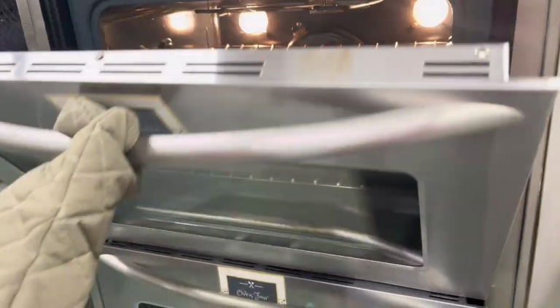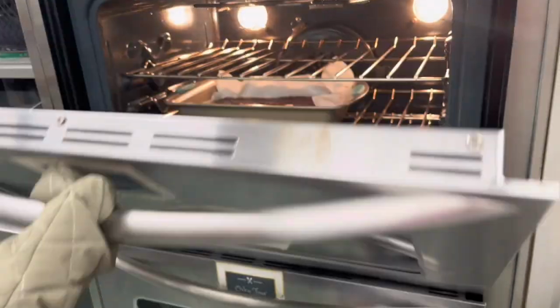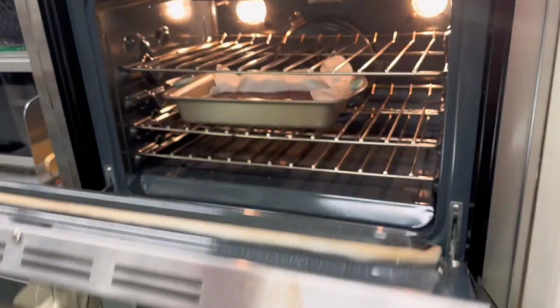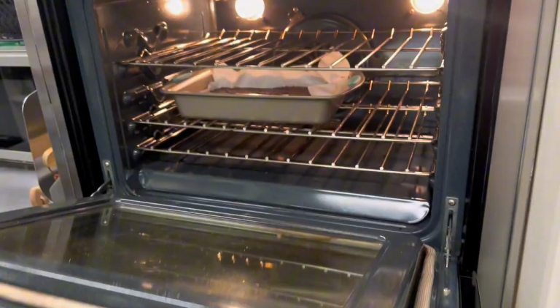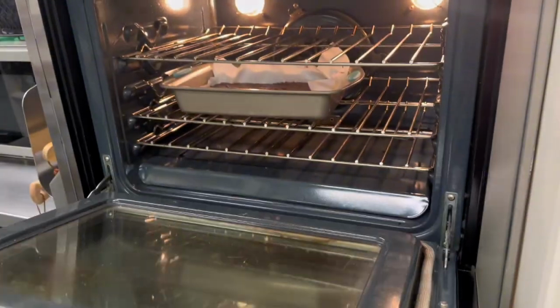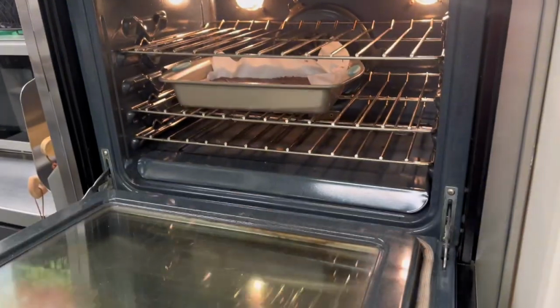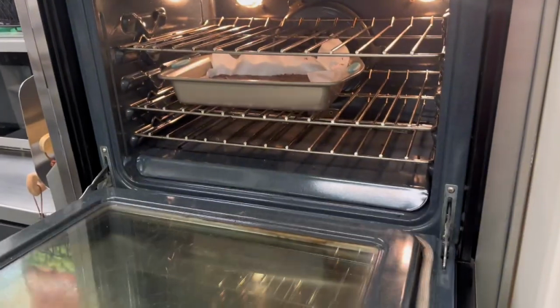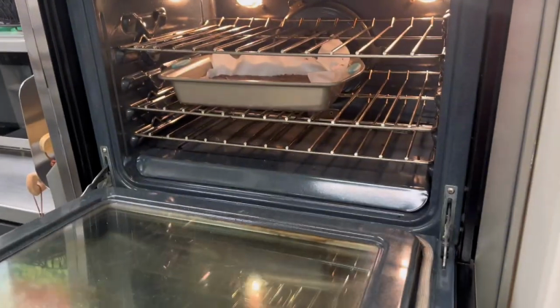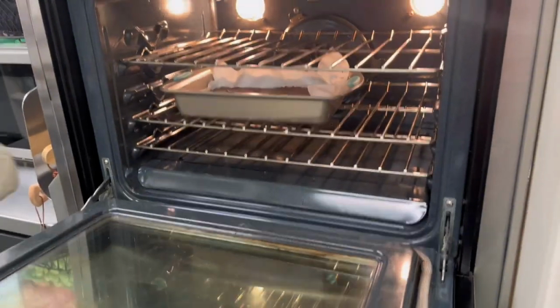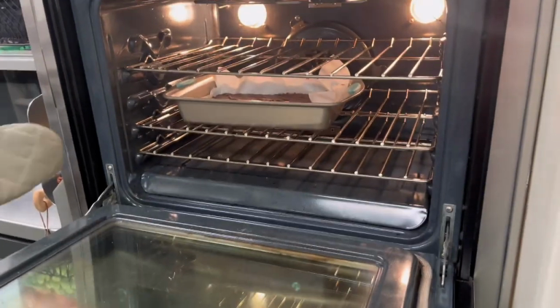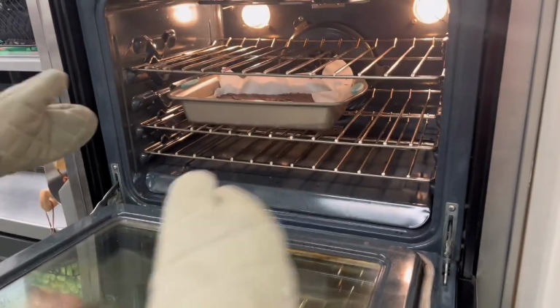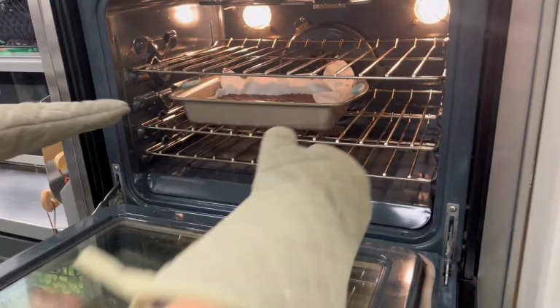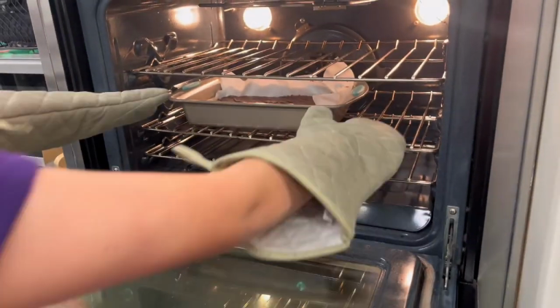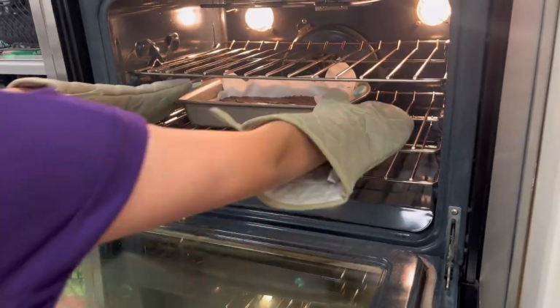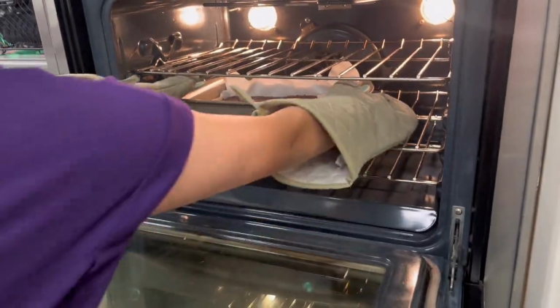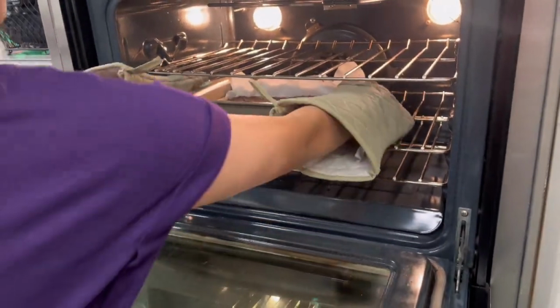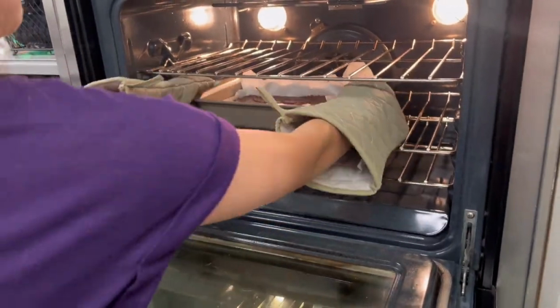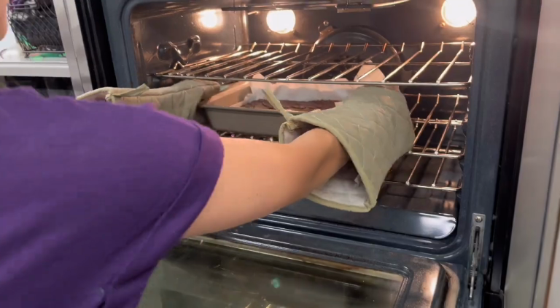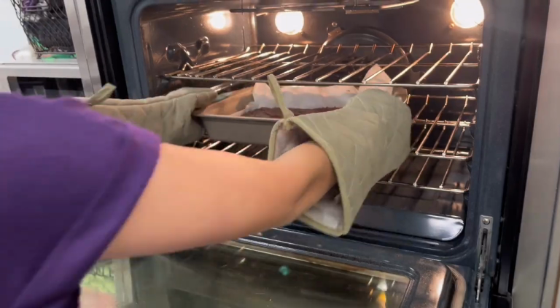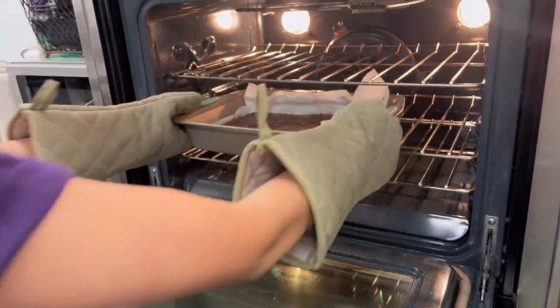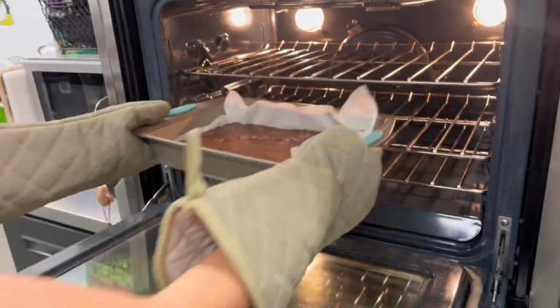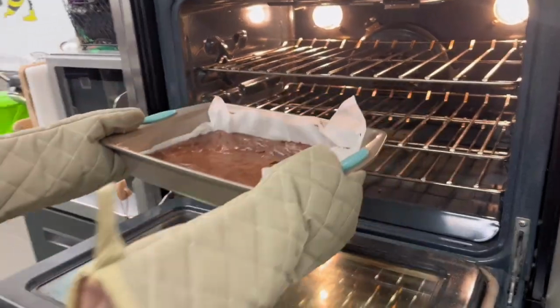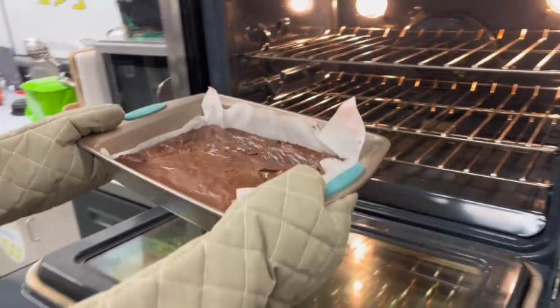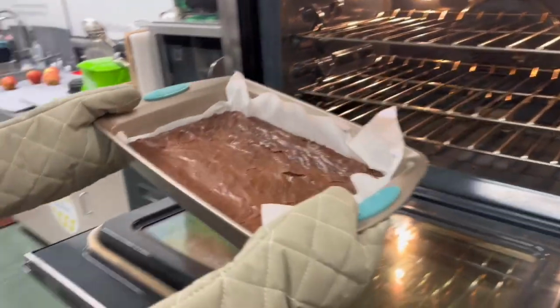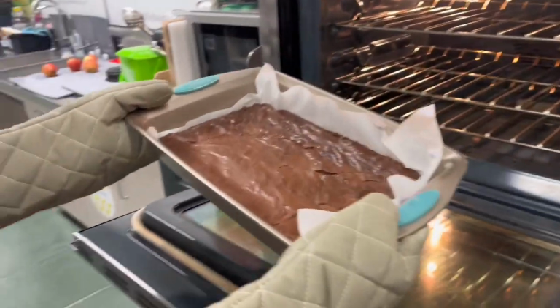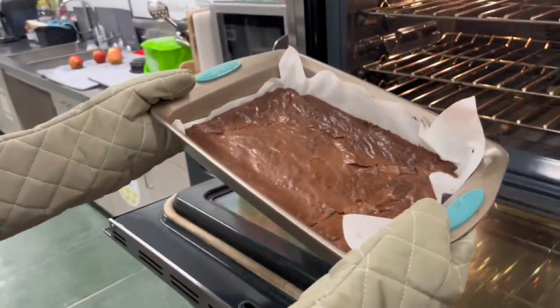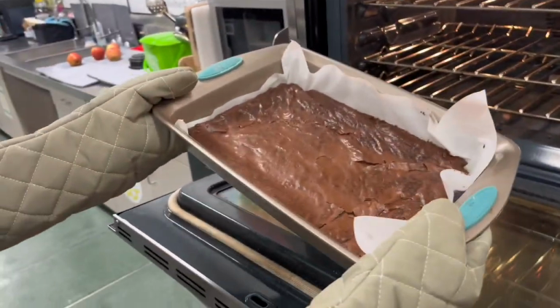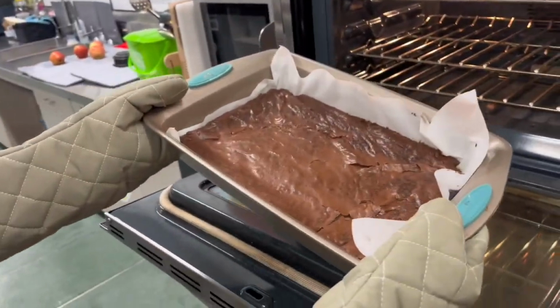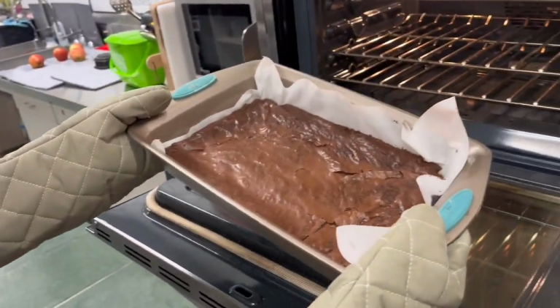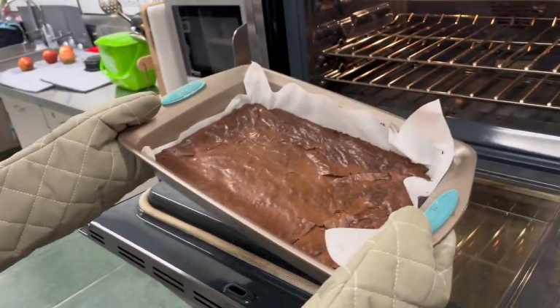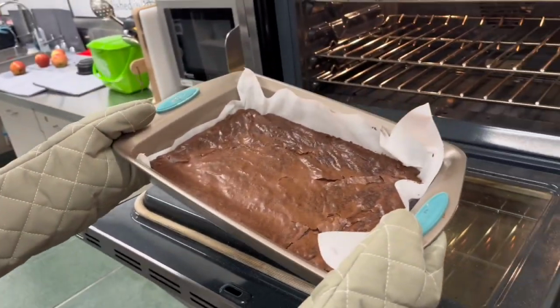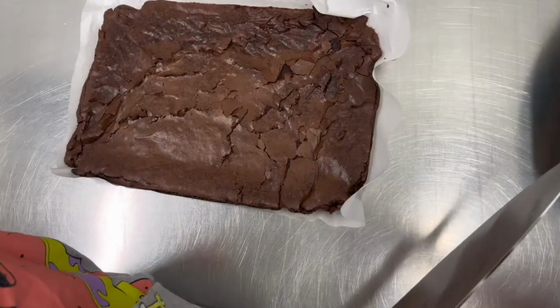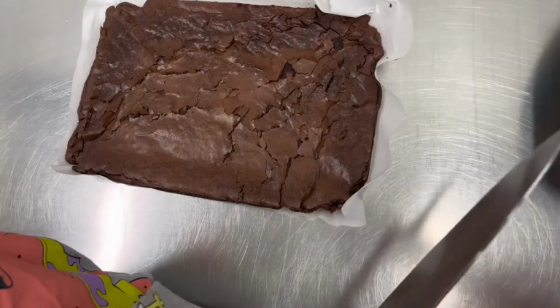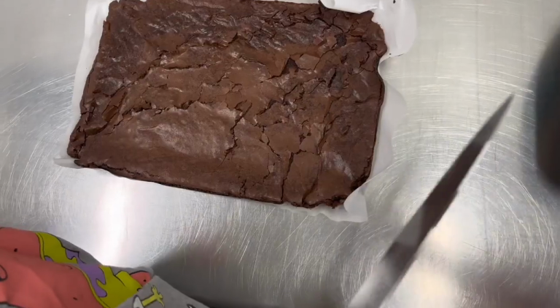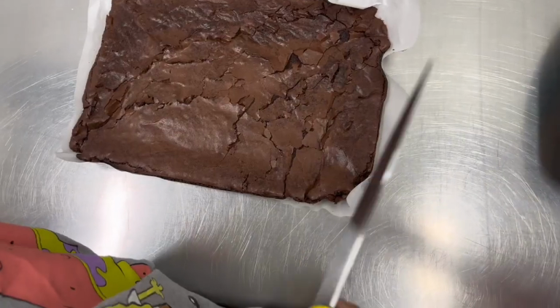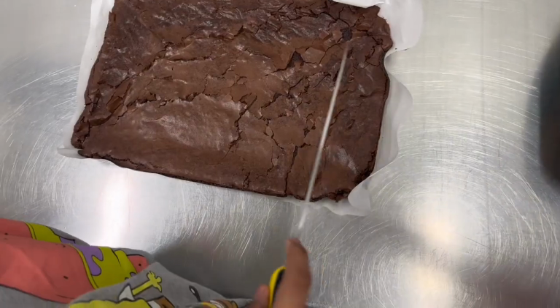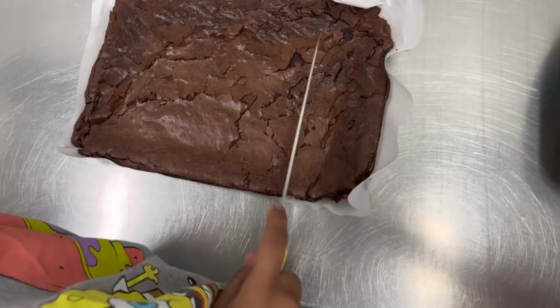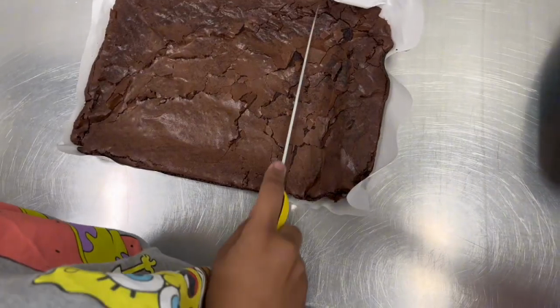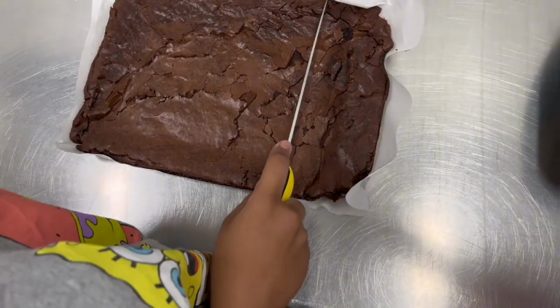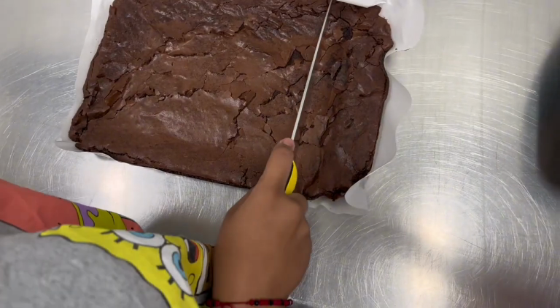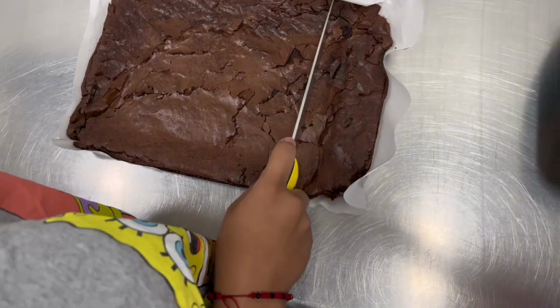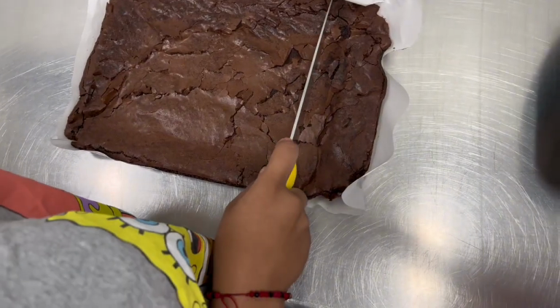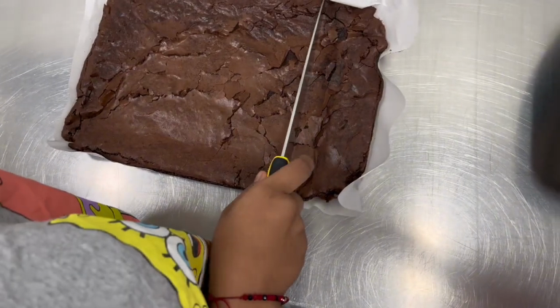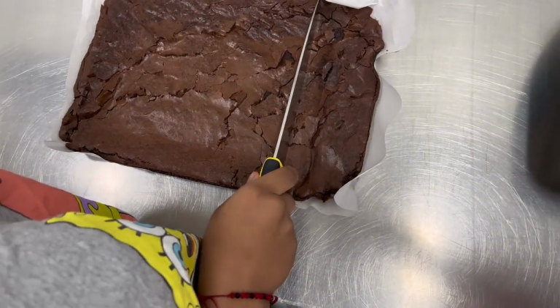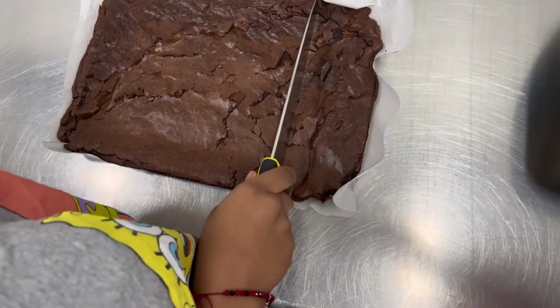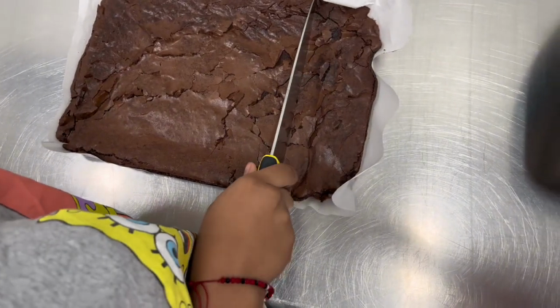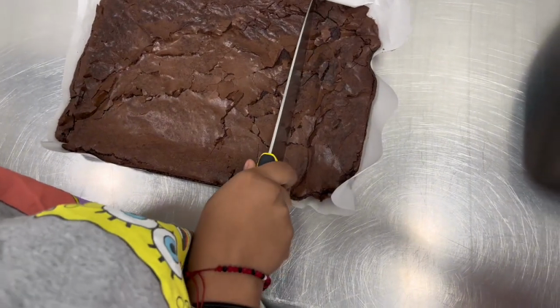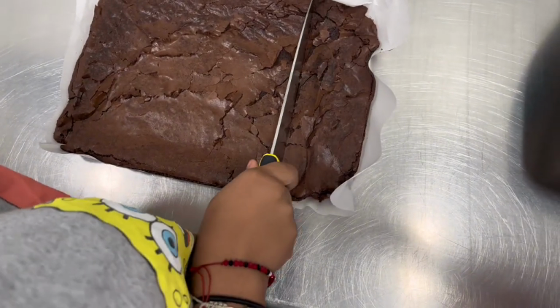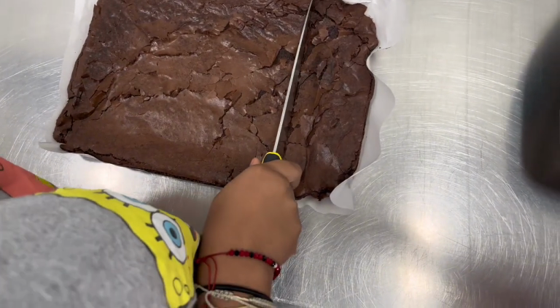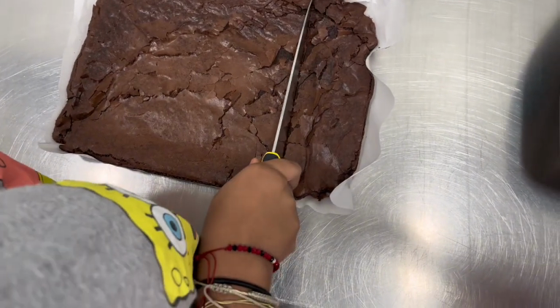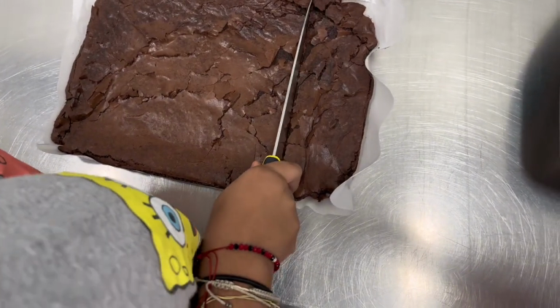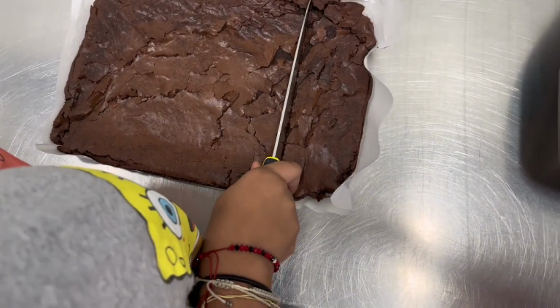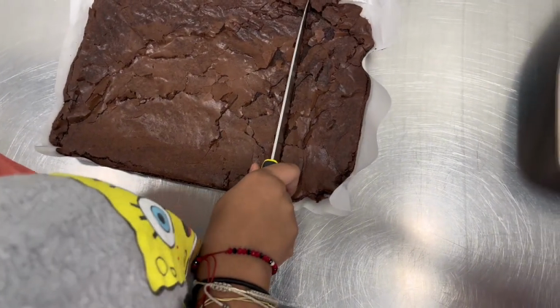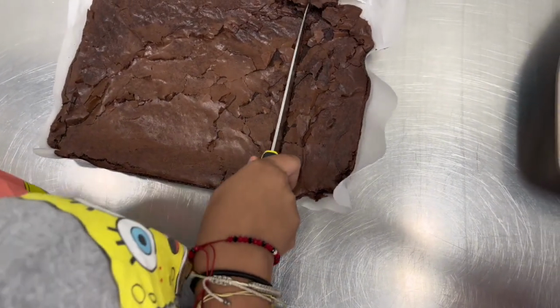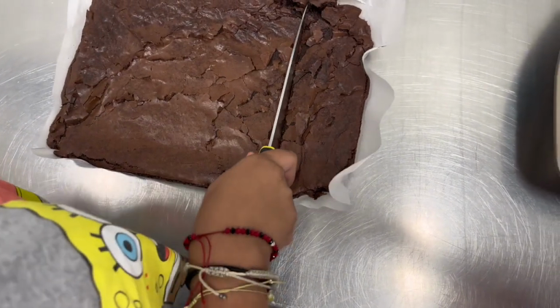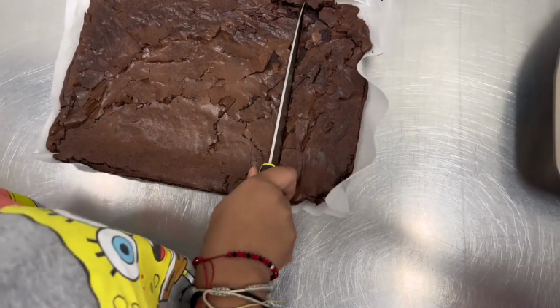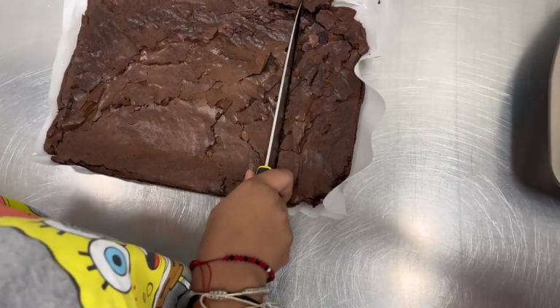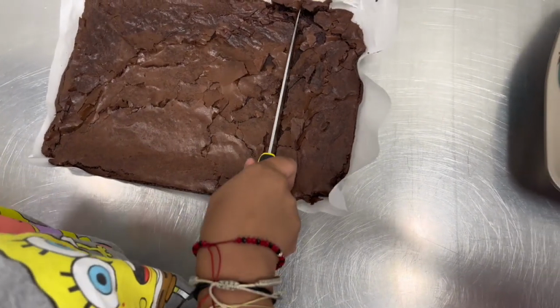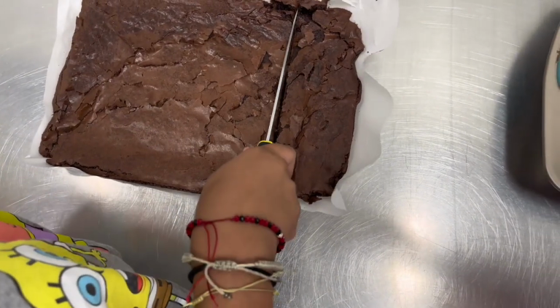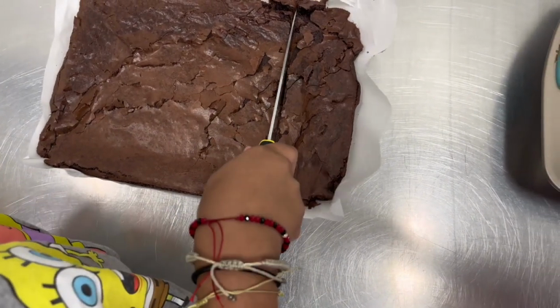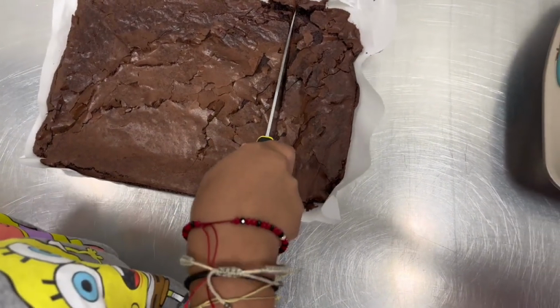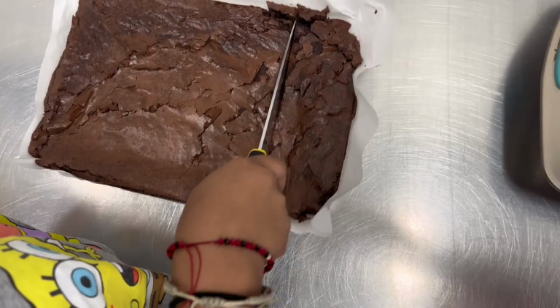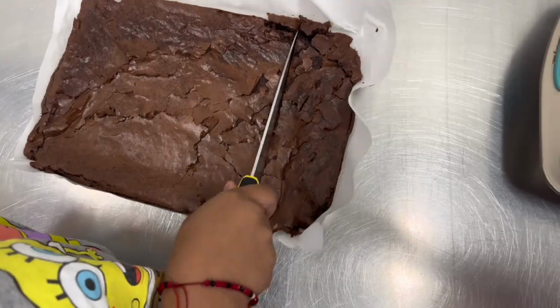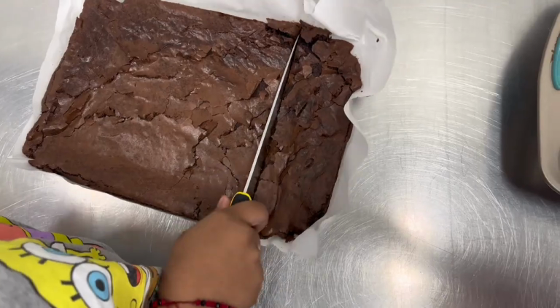When you pull the brownies out of the oven, let them cool completely before serving. Slice the brownies into 12 or 24 squares.